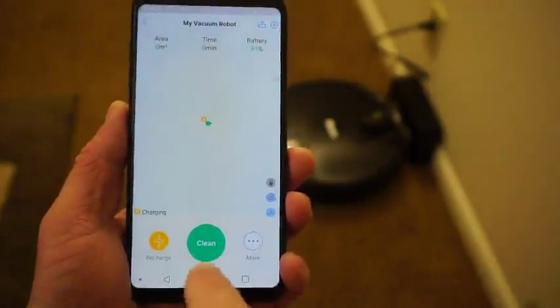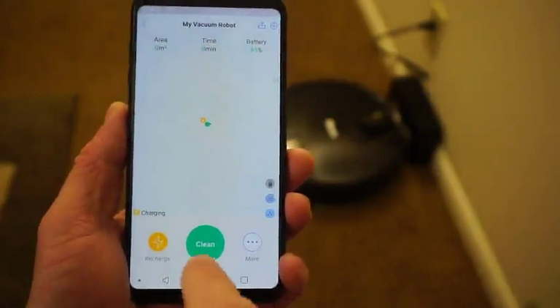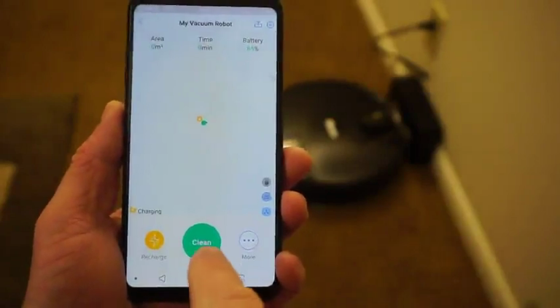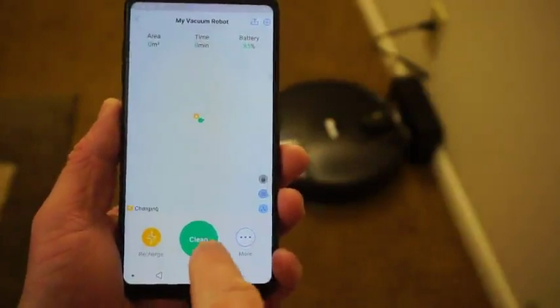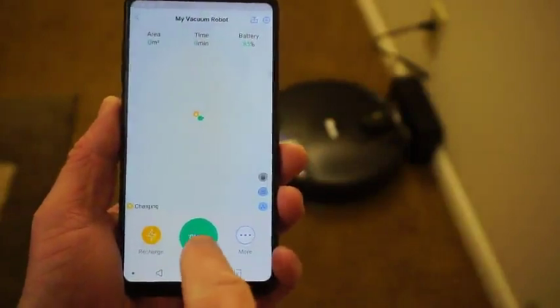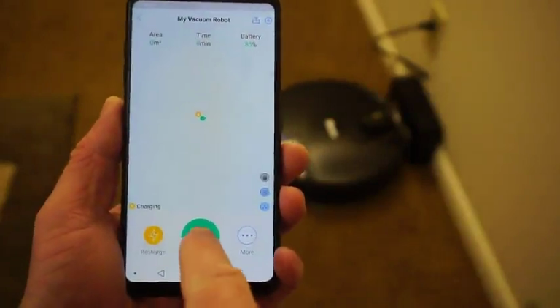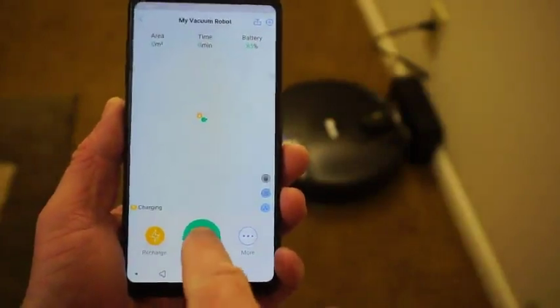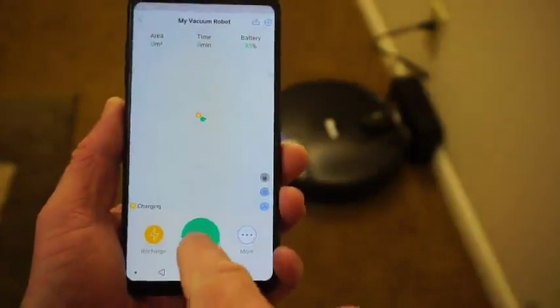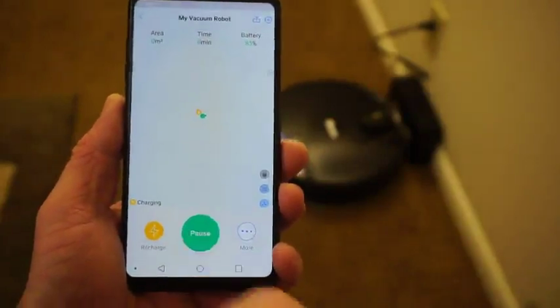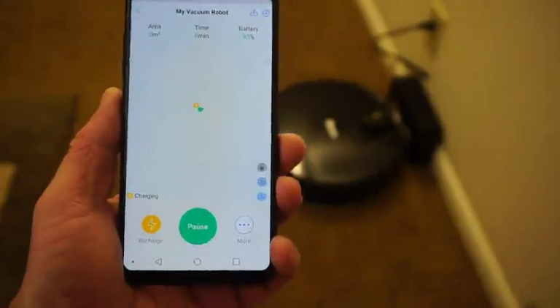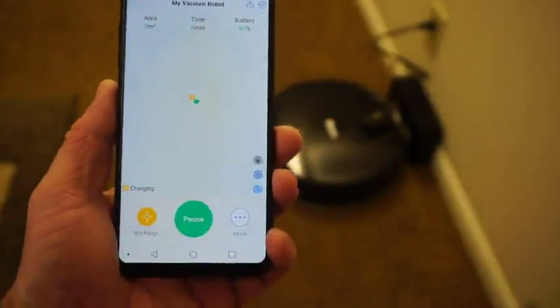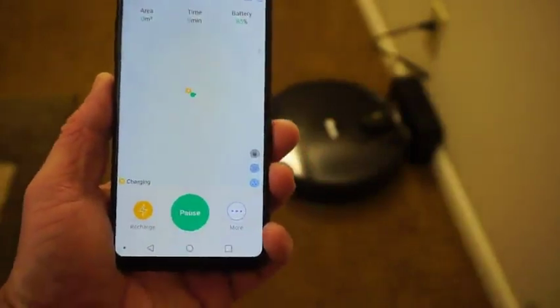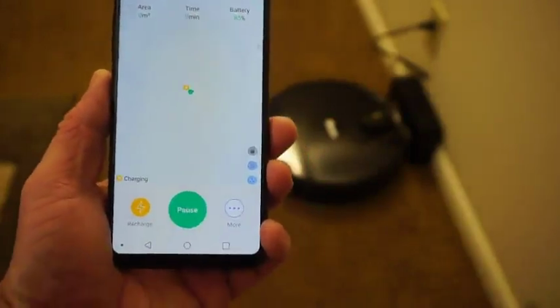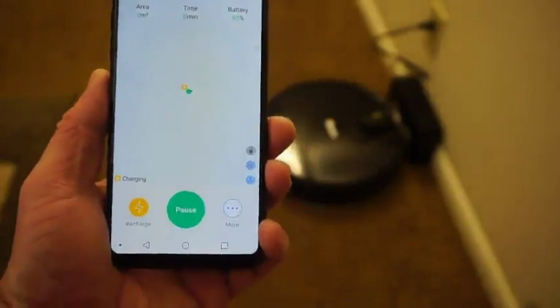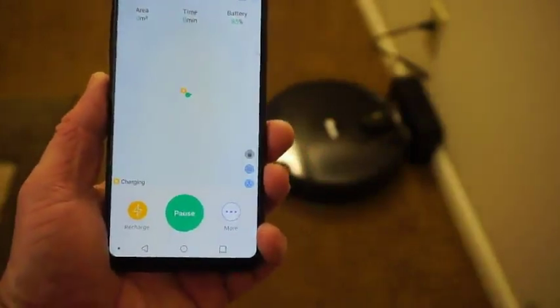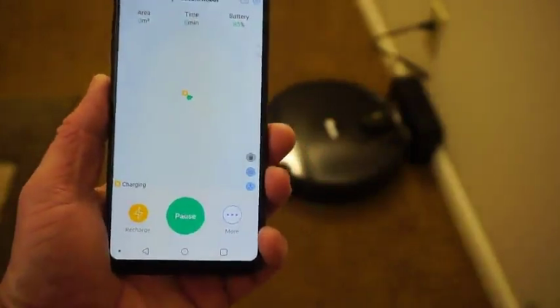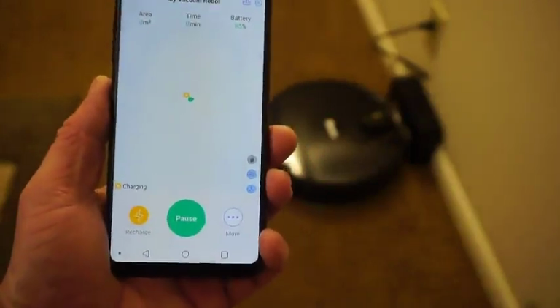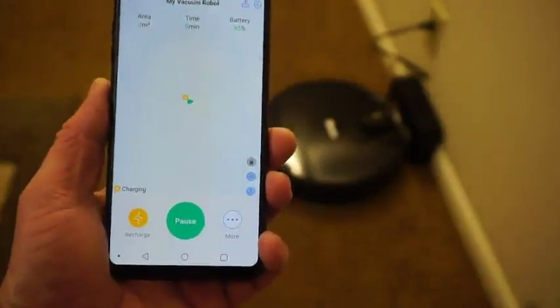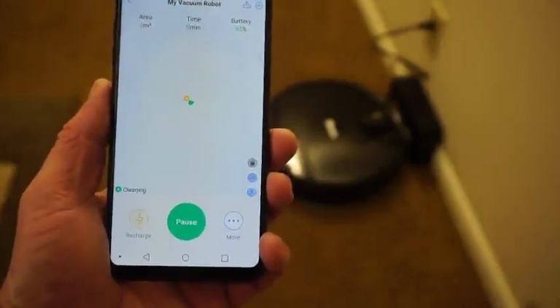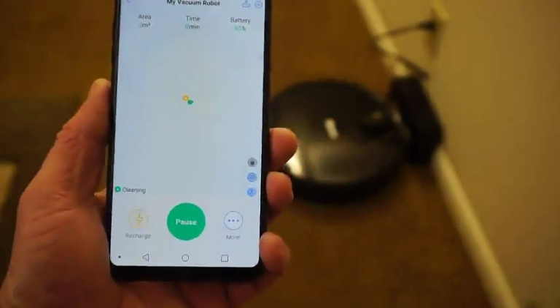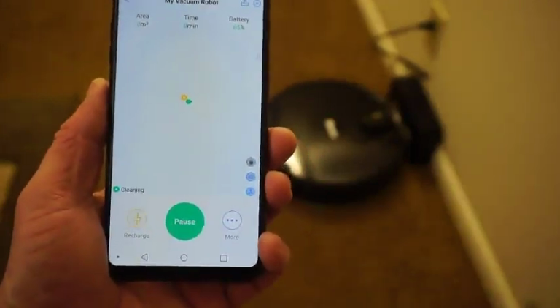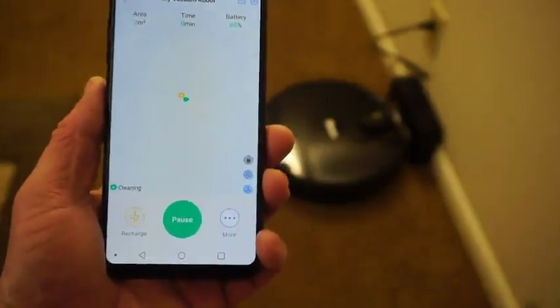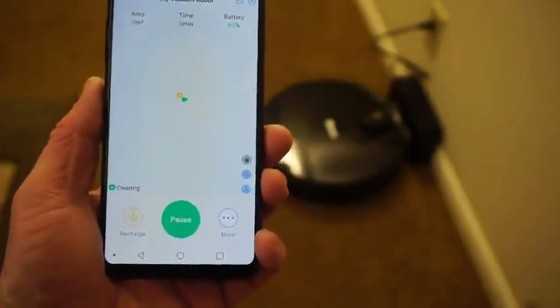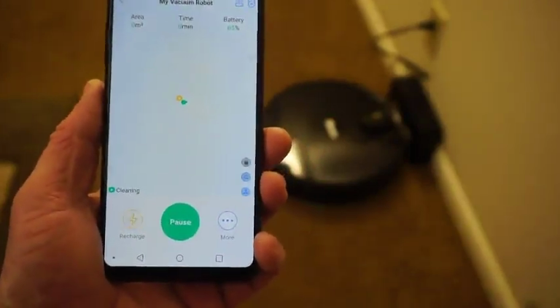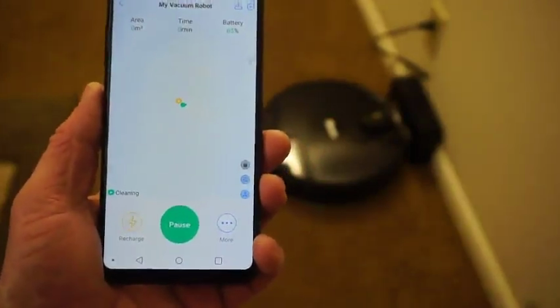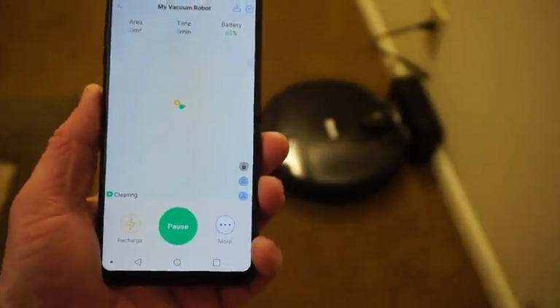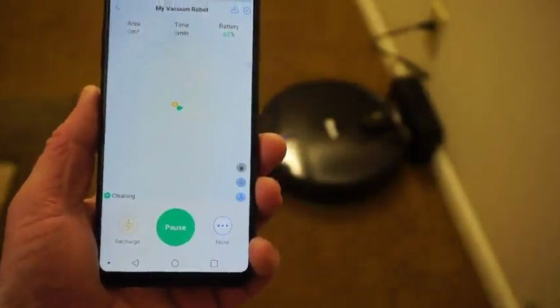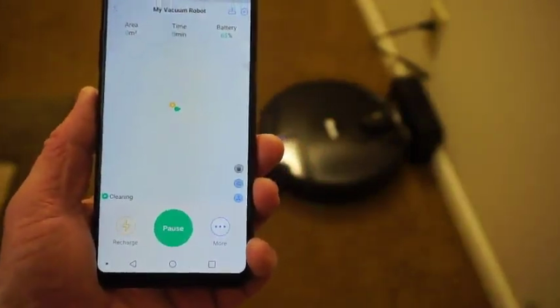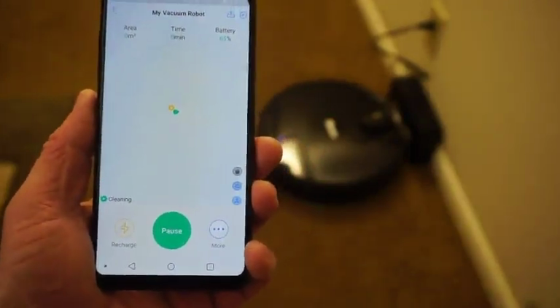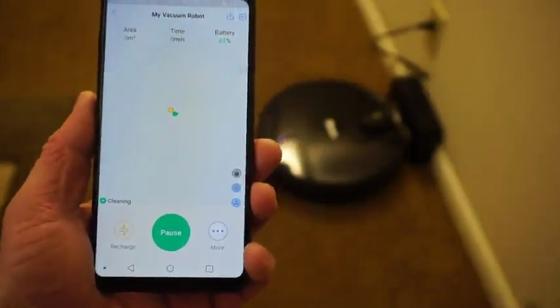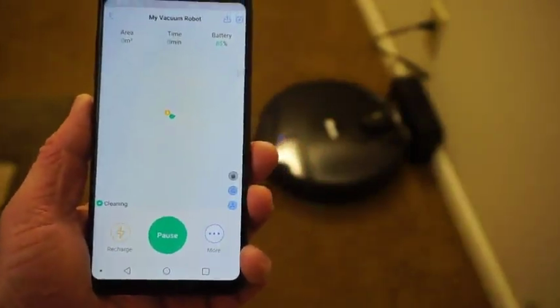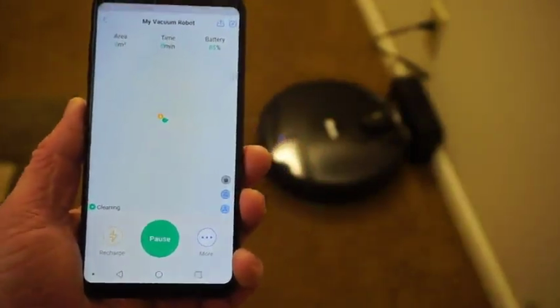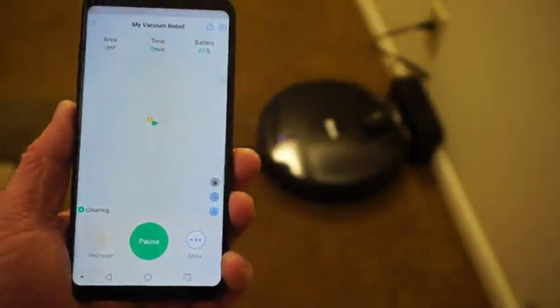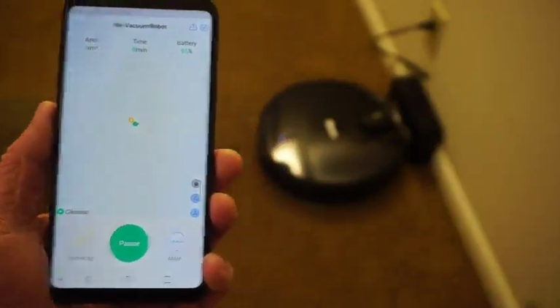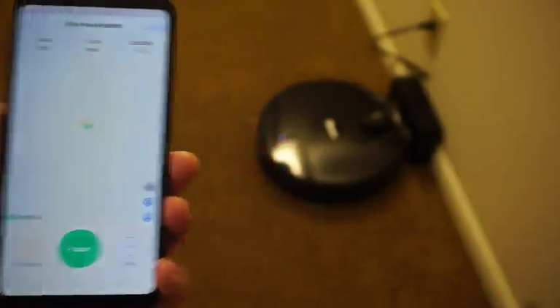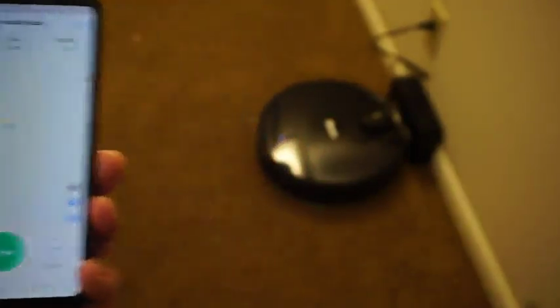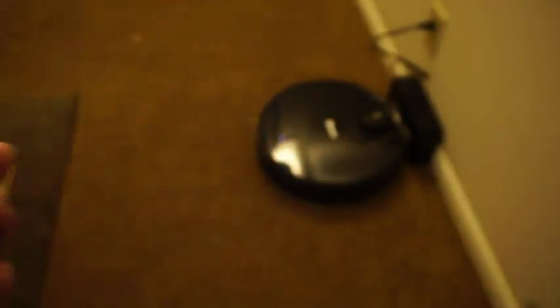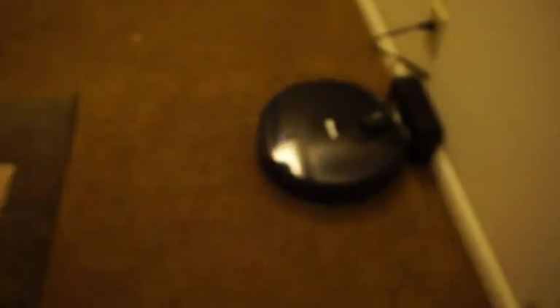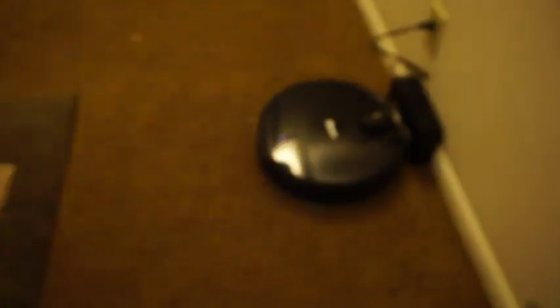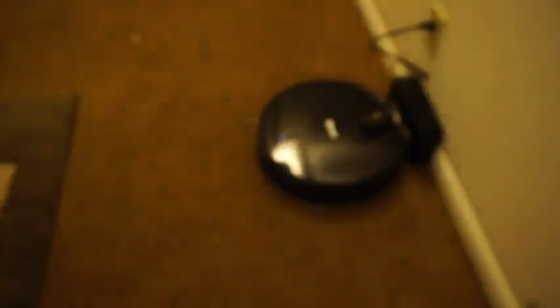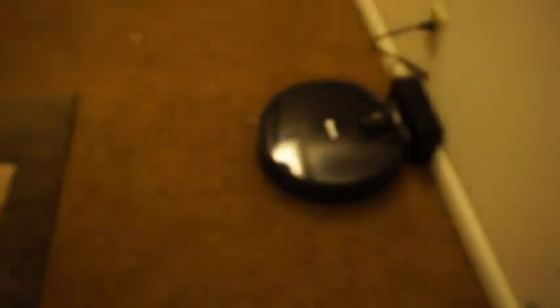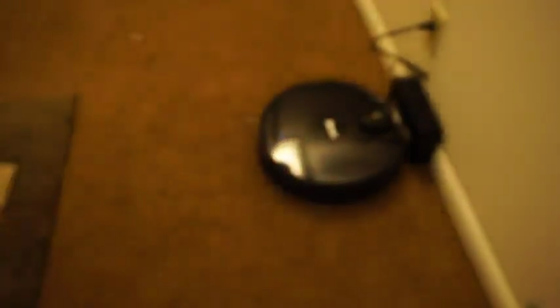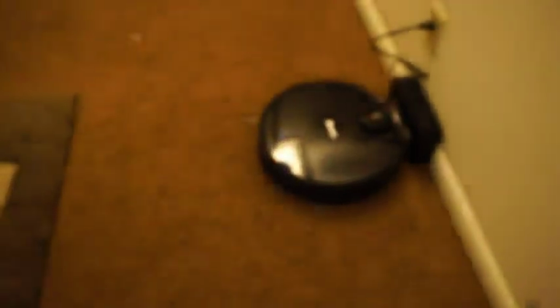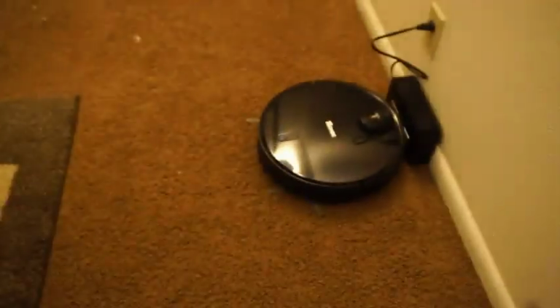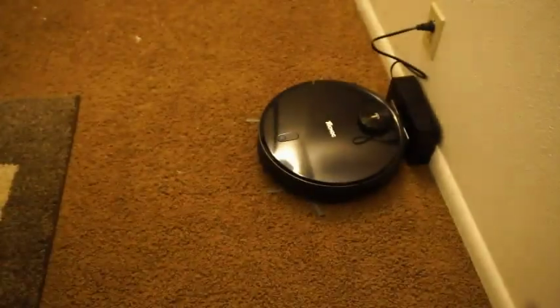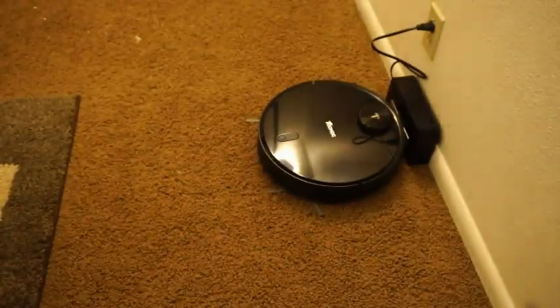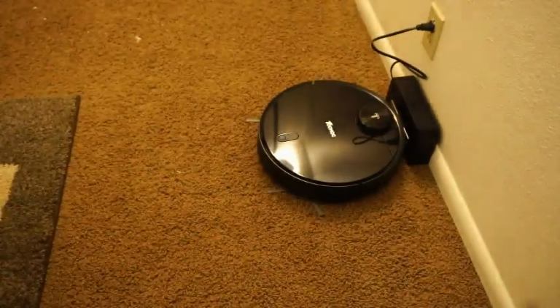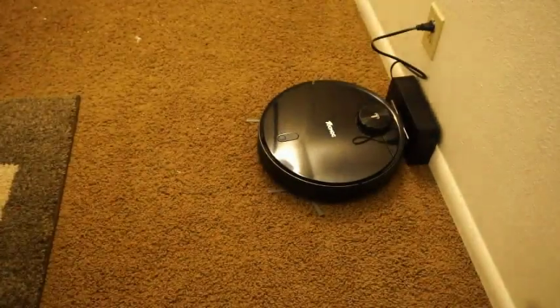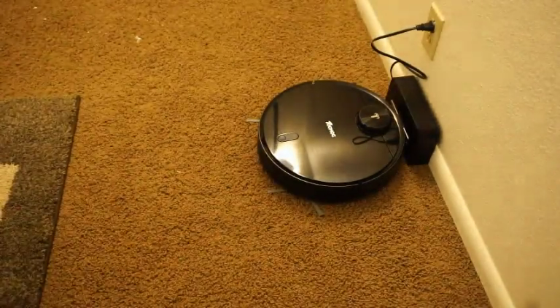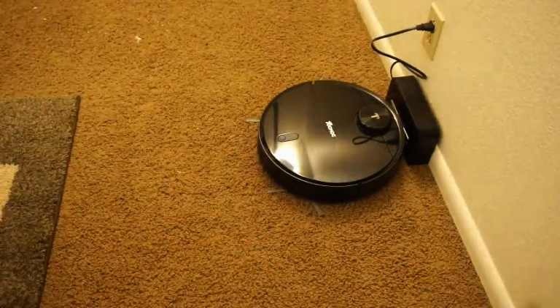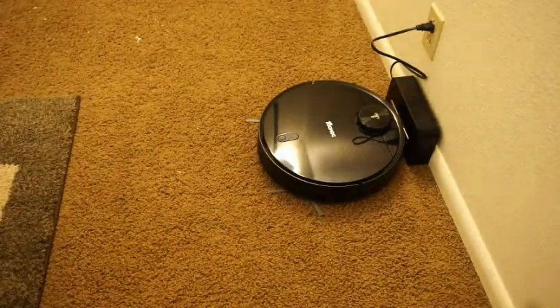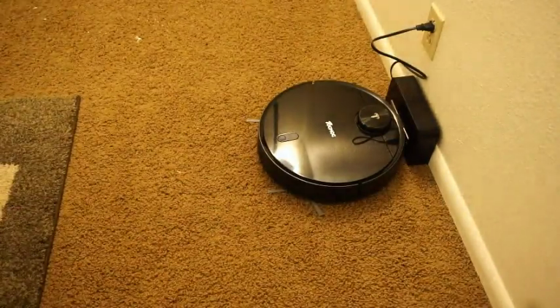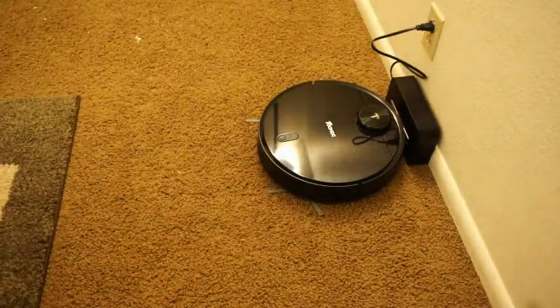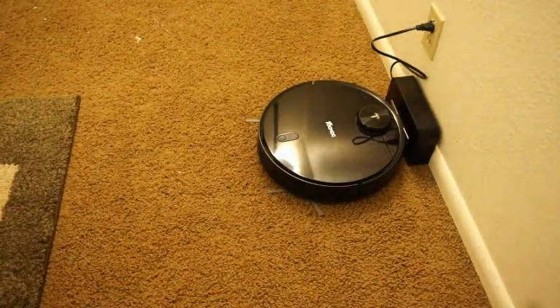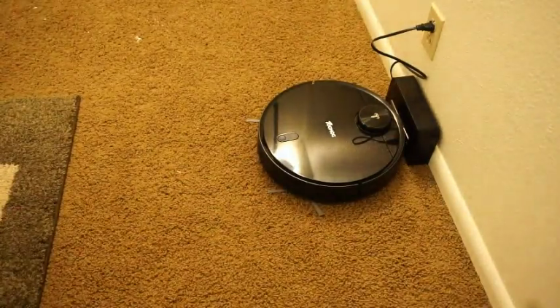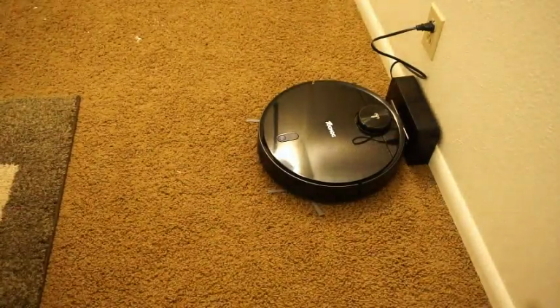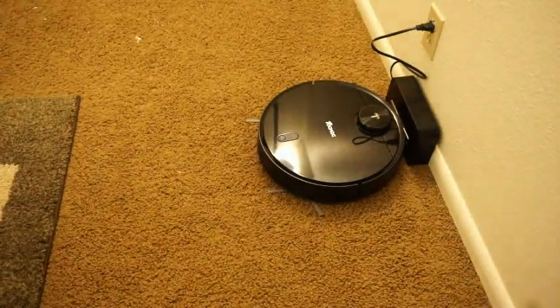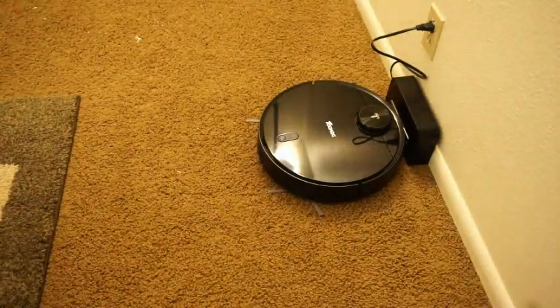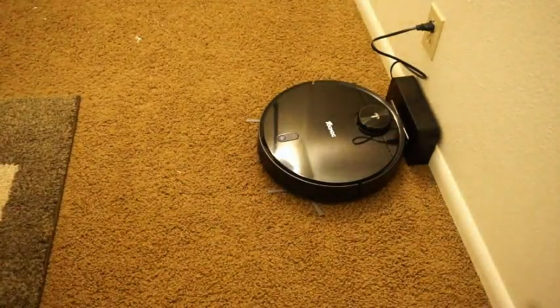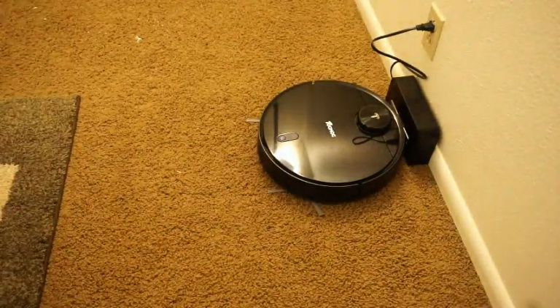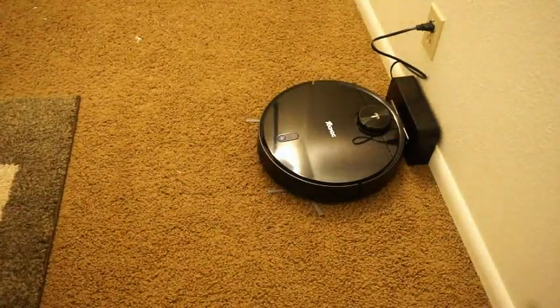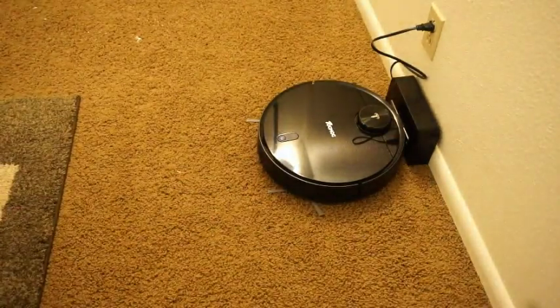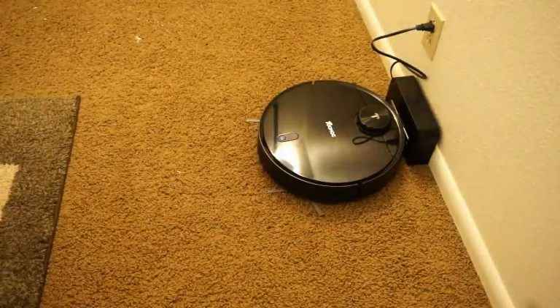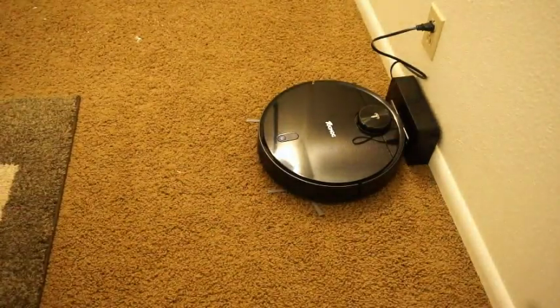It comes with an app. It creates a map of the room for you, and you can program the app to vacuum wherever you want.